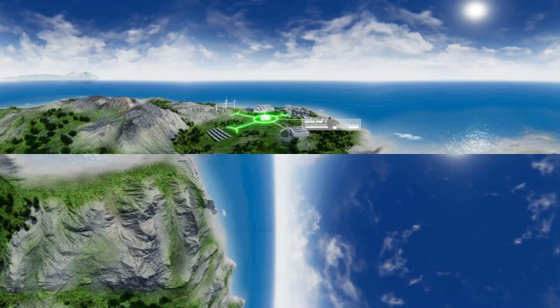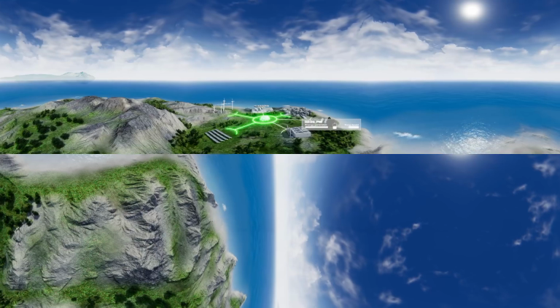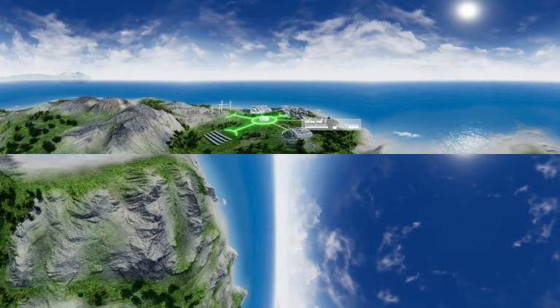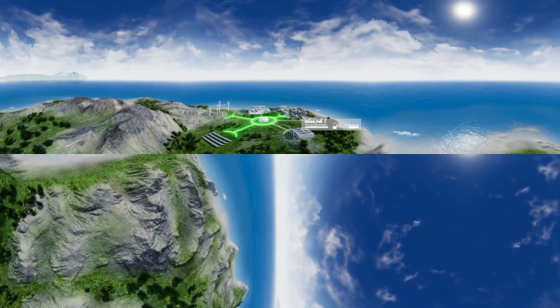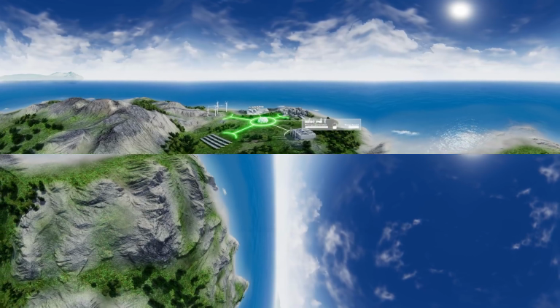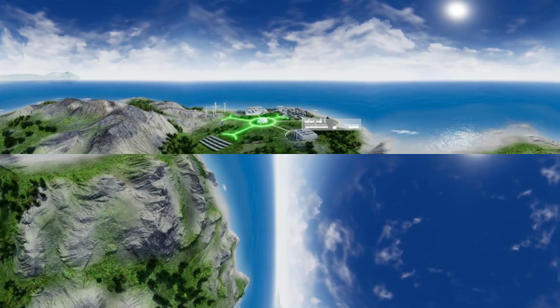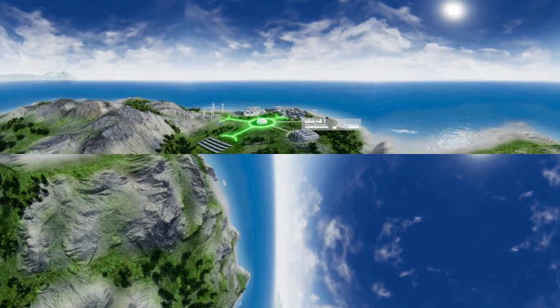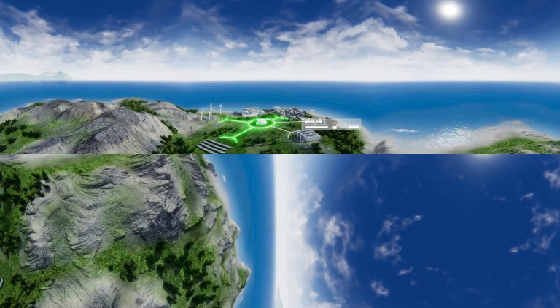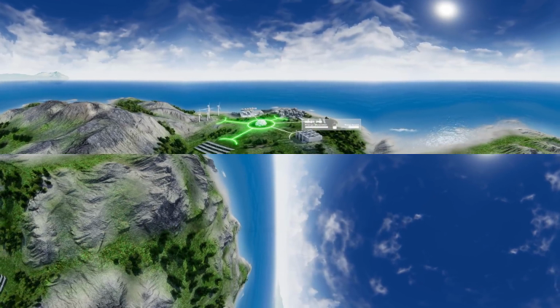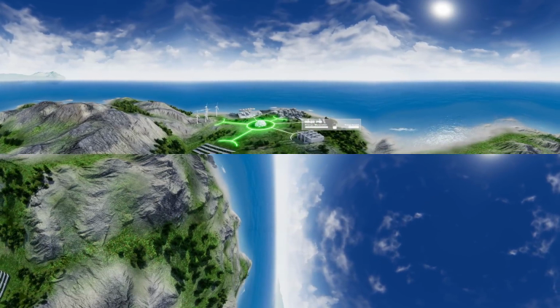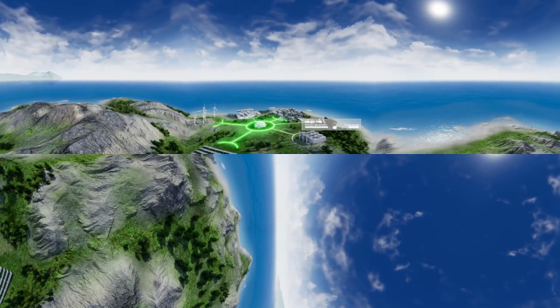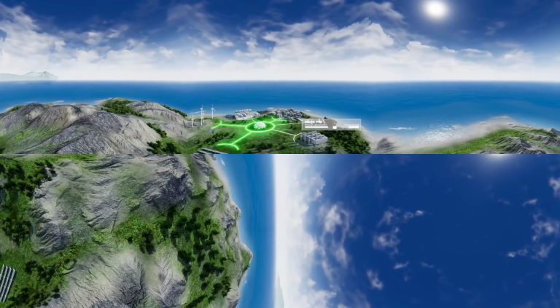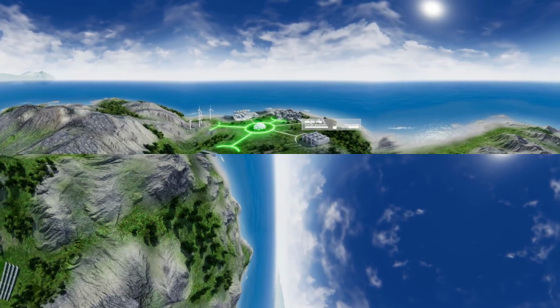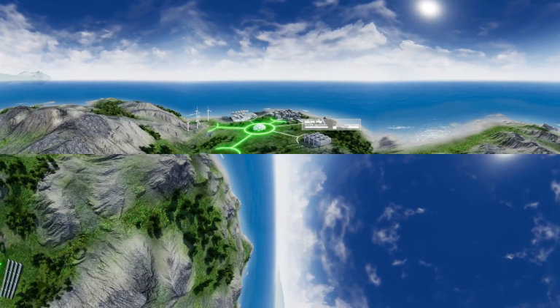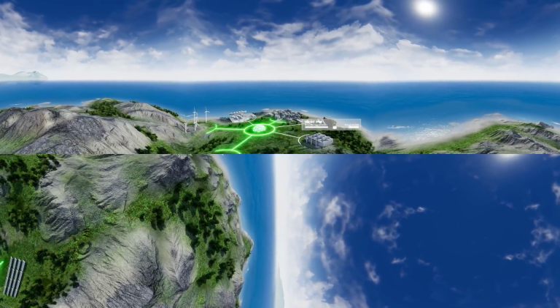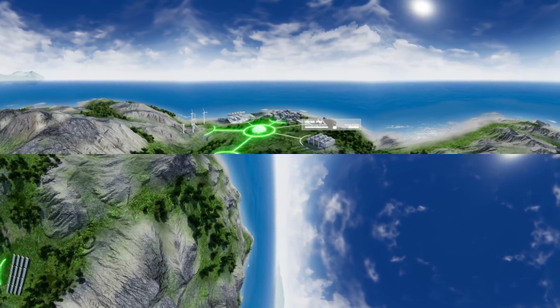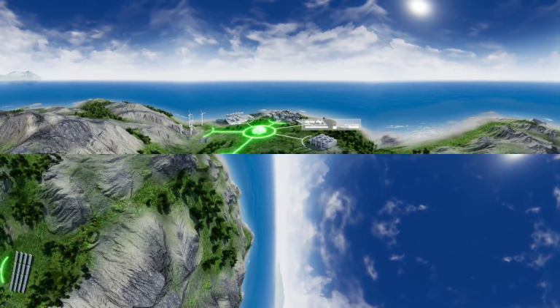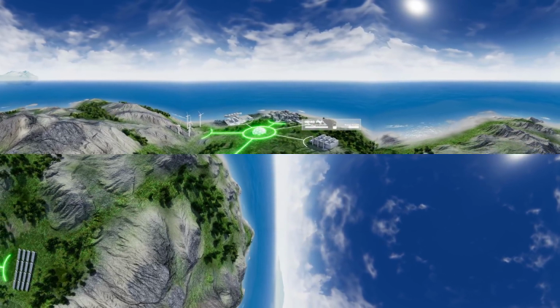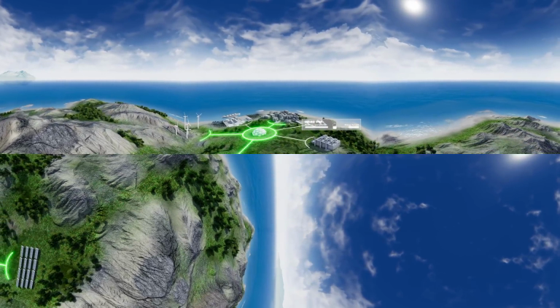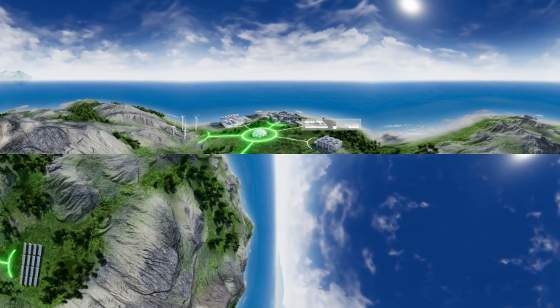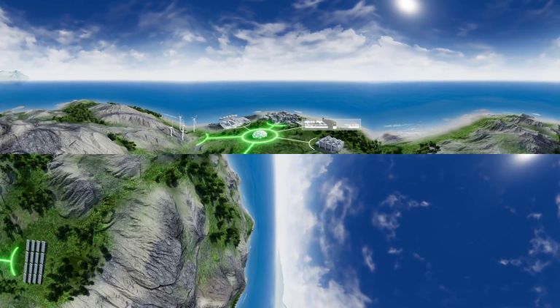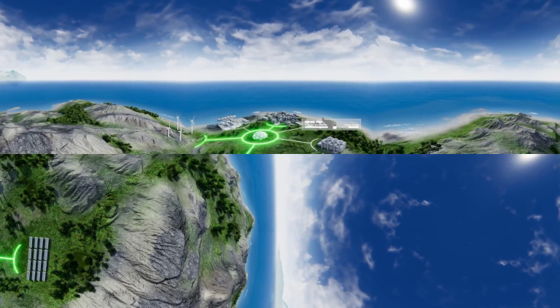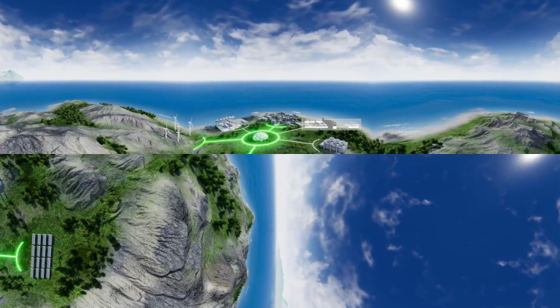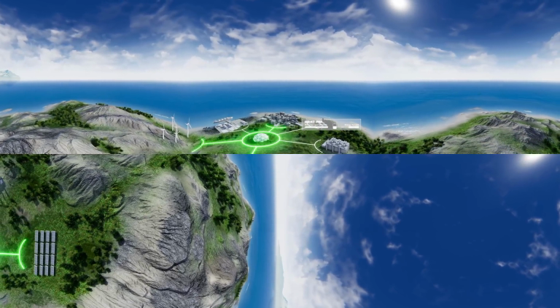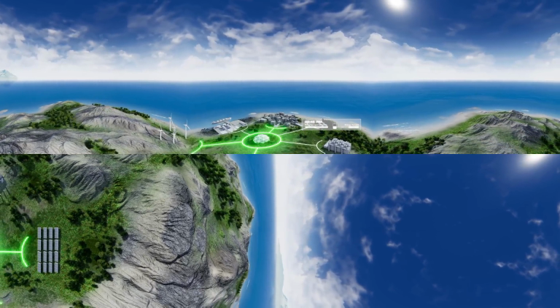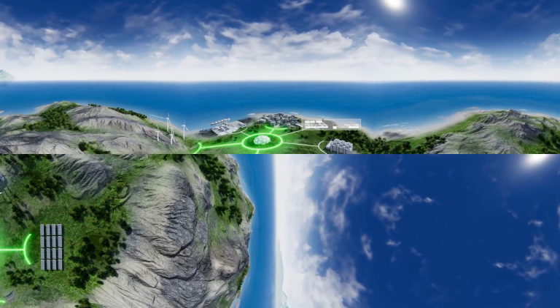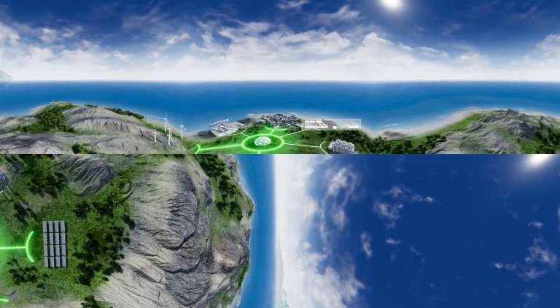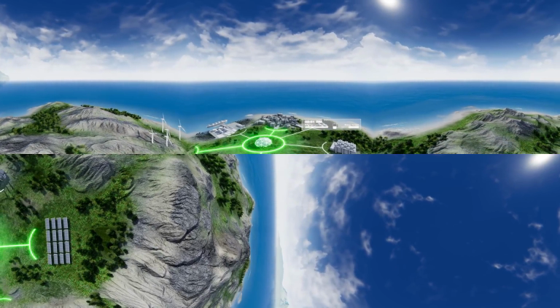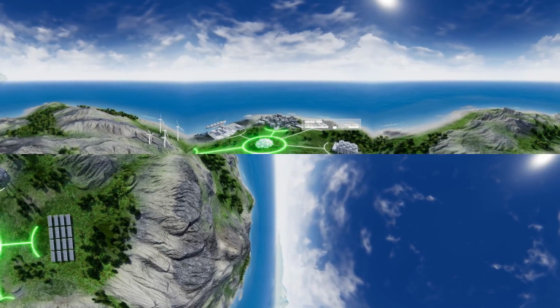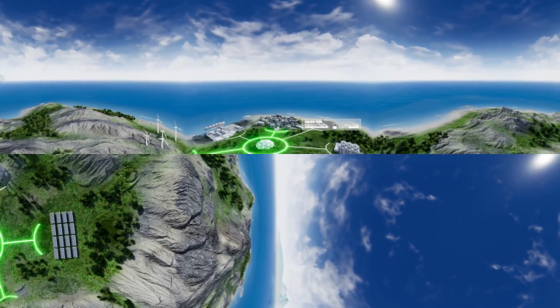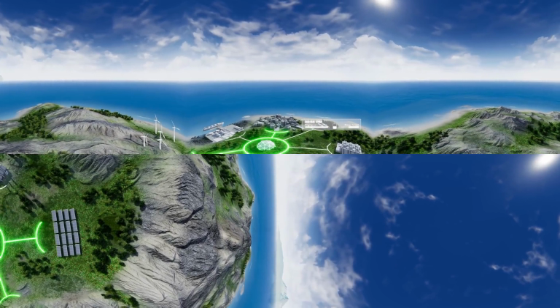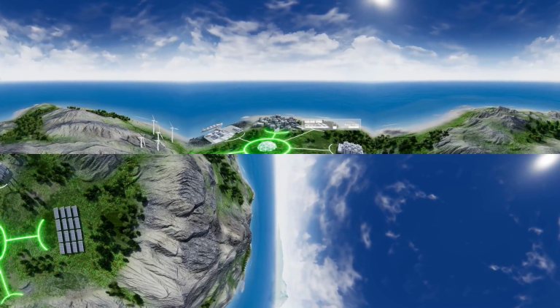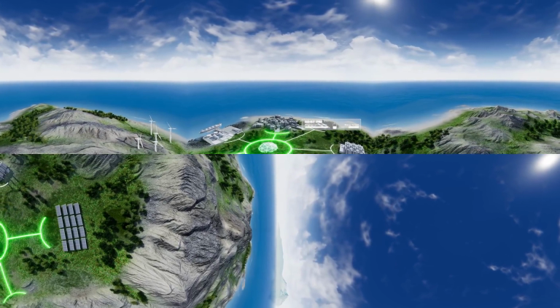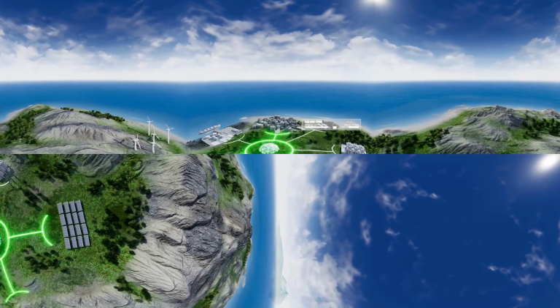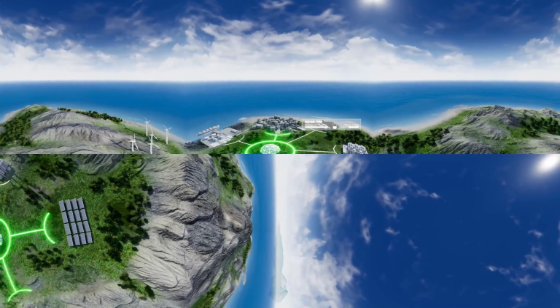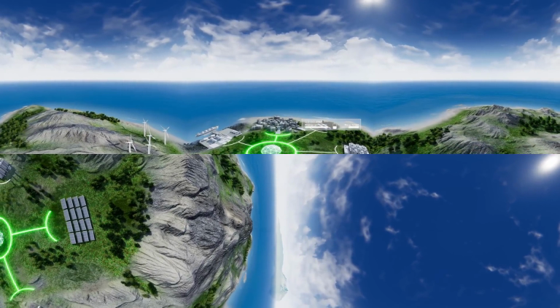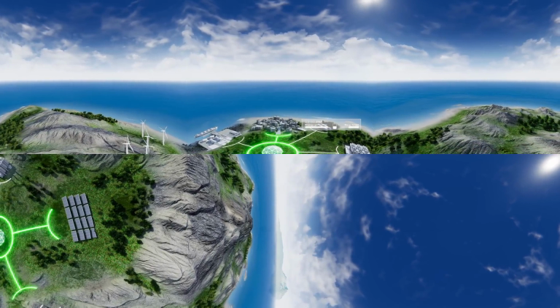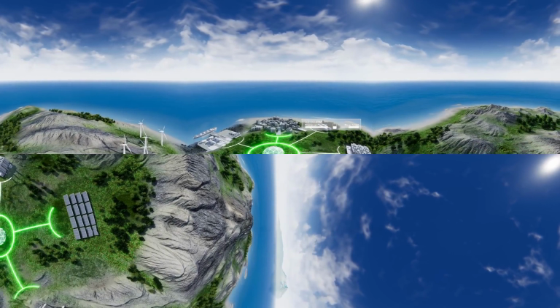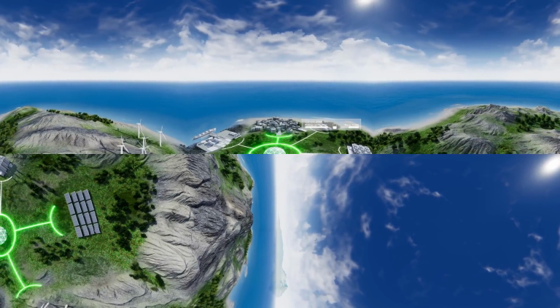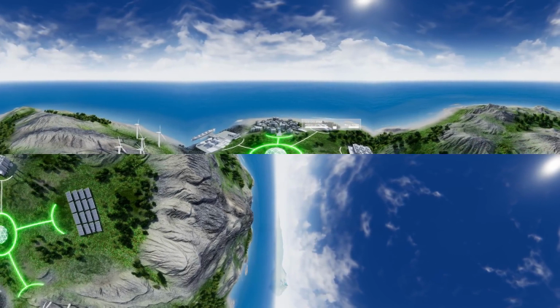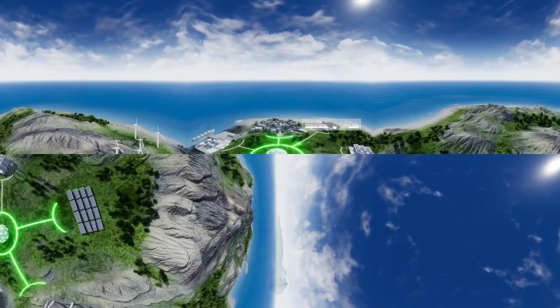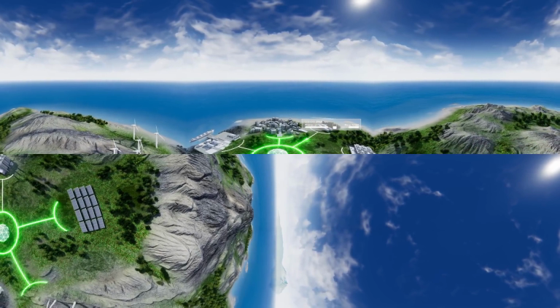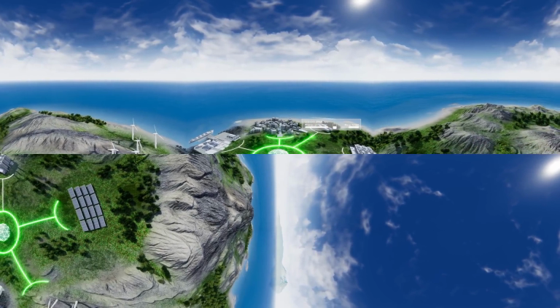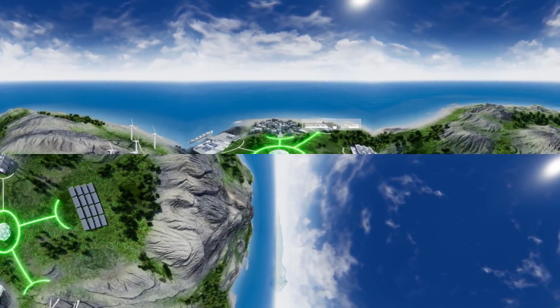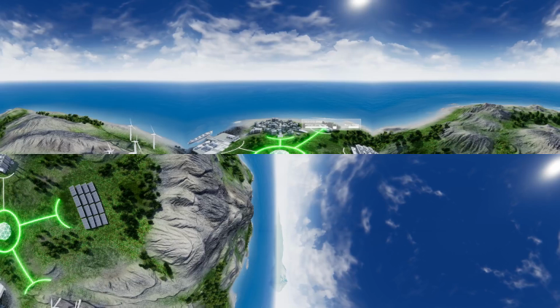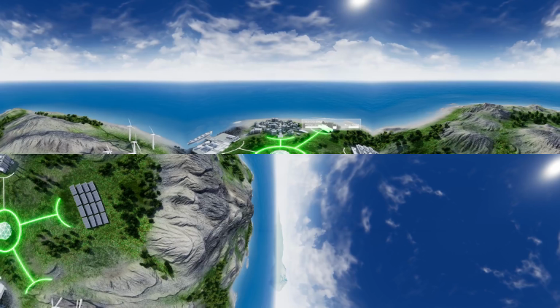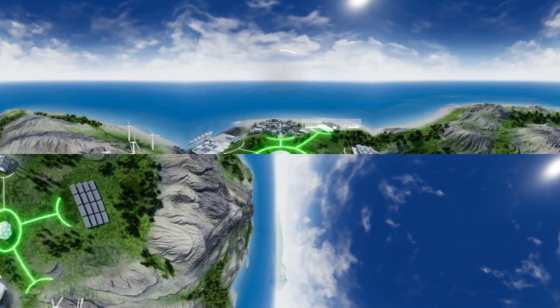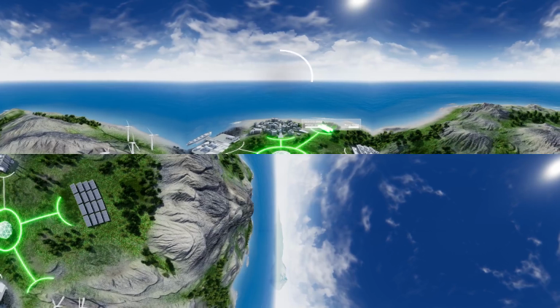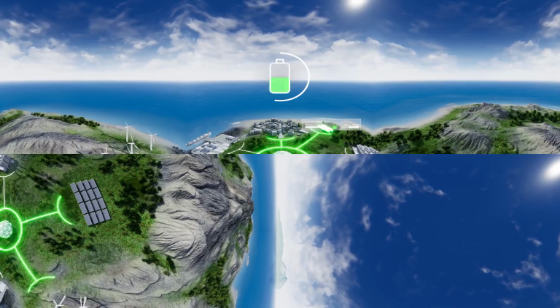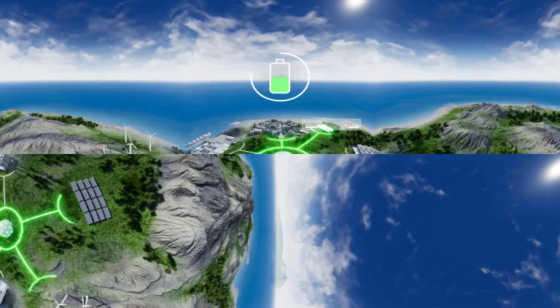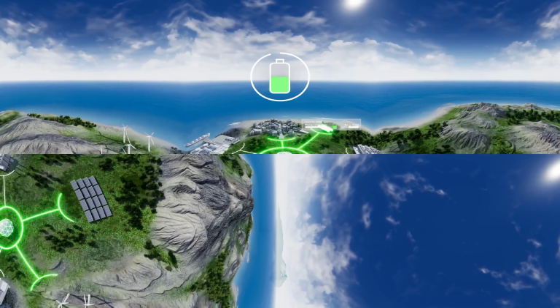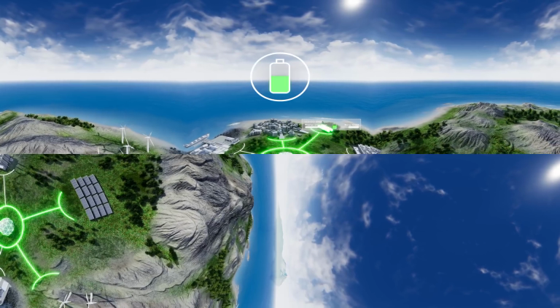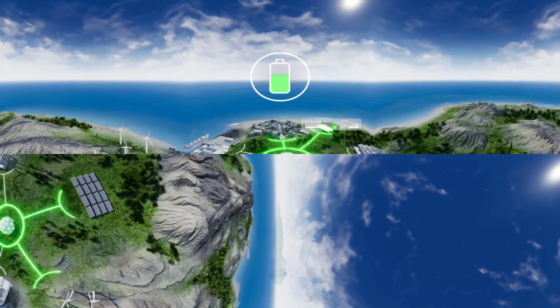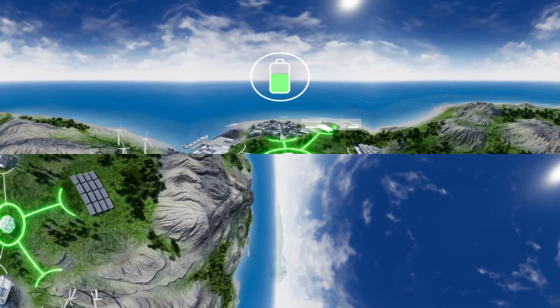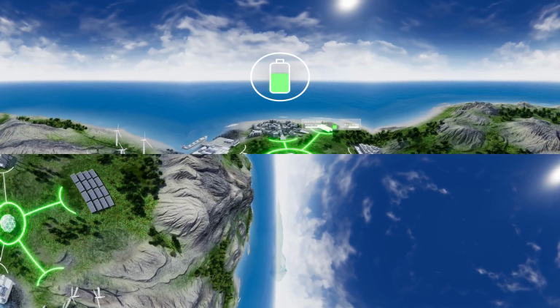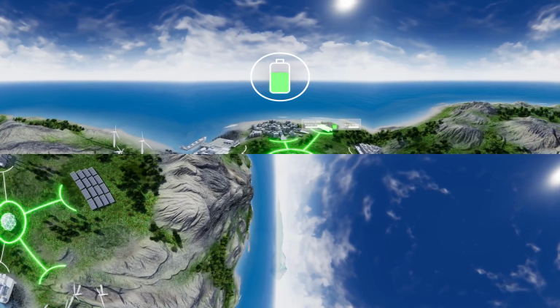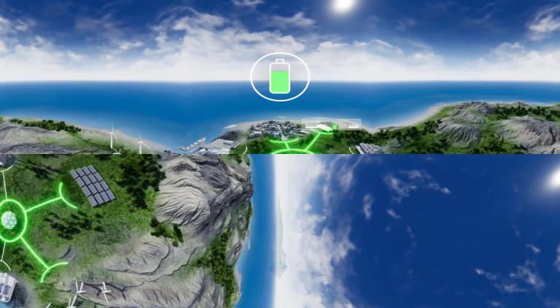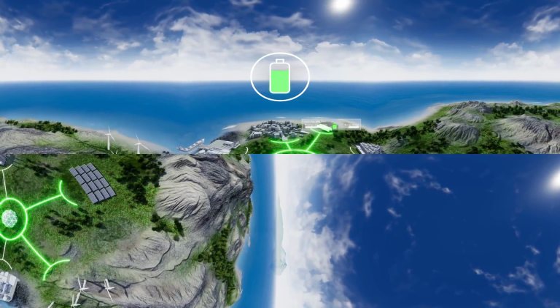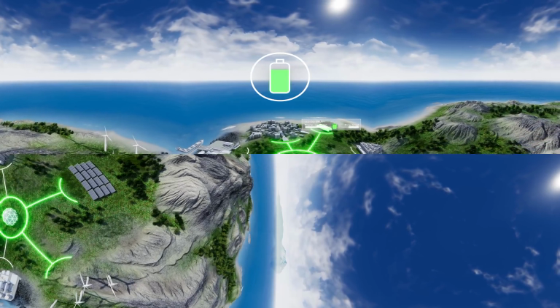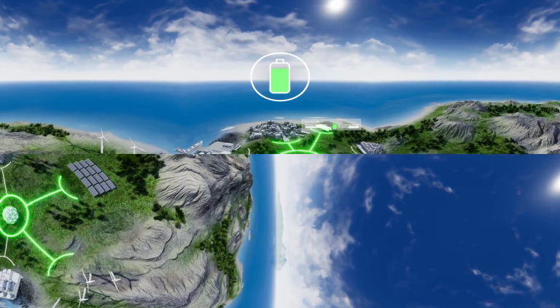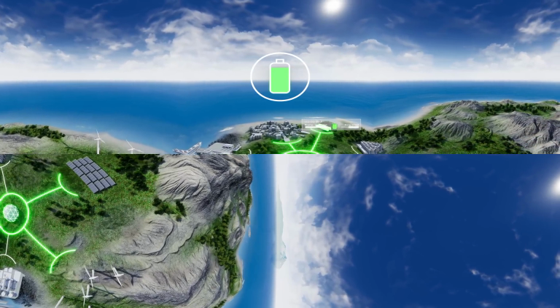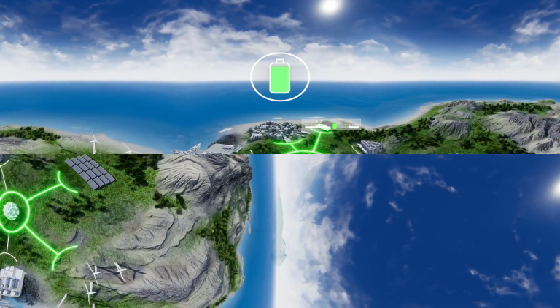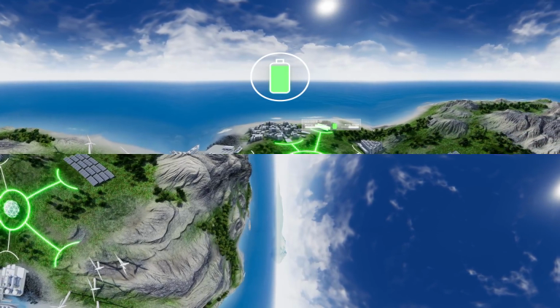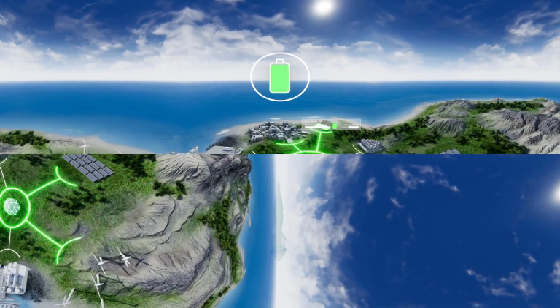And what if you have too much energy? You can store it in batteries and save it for later use.